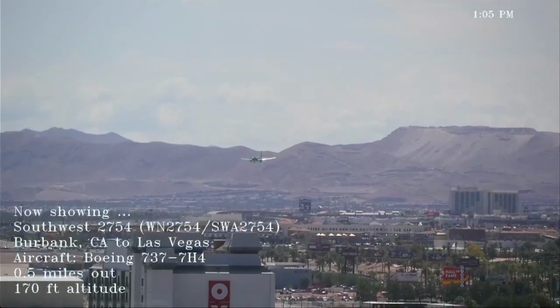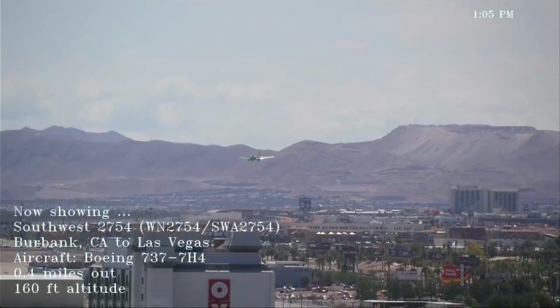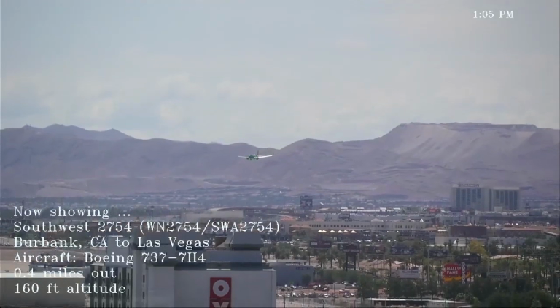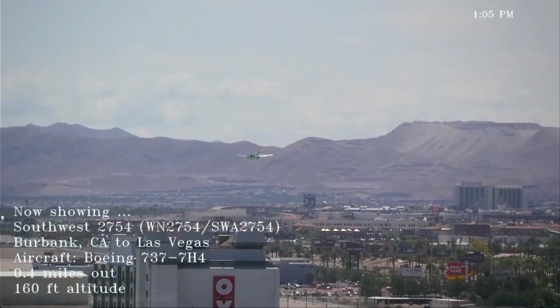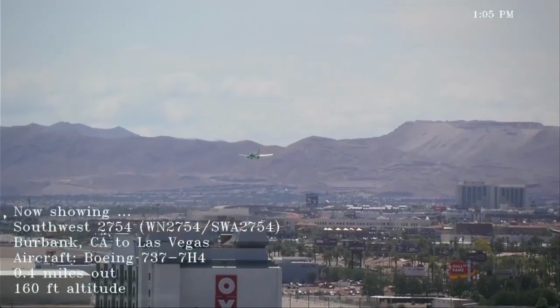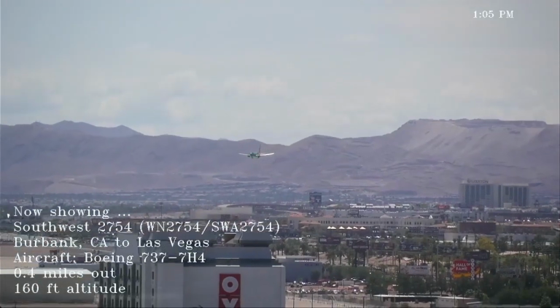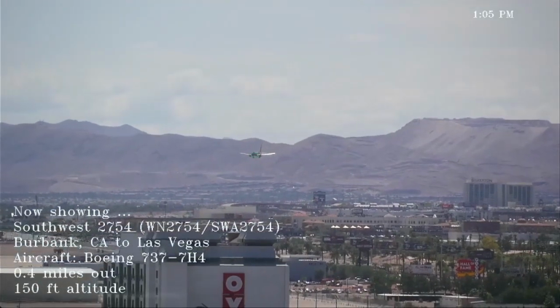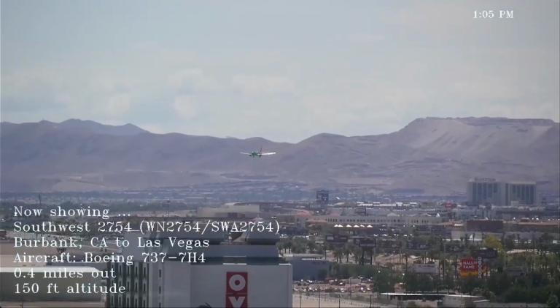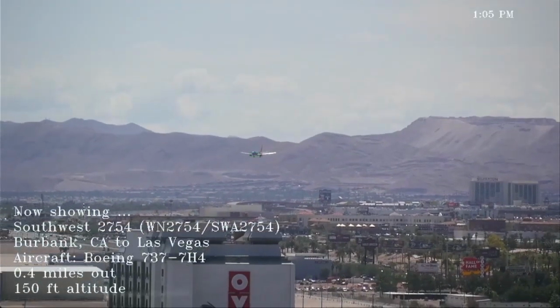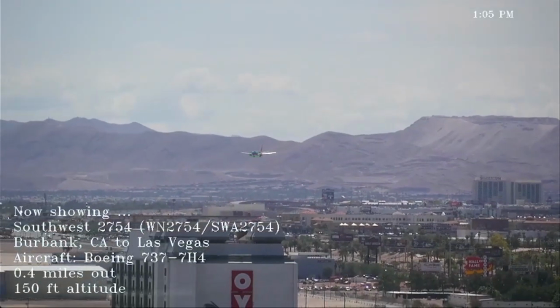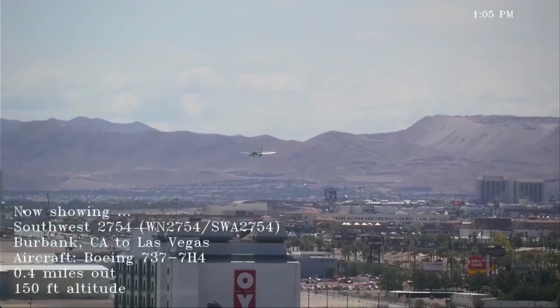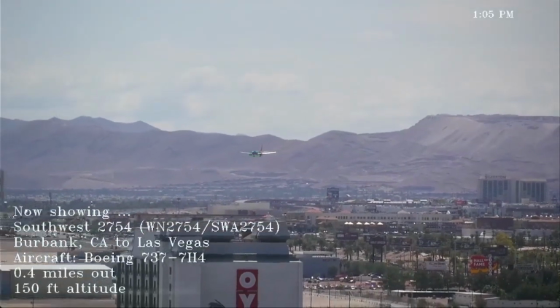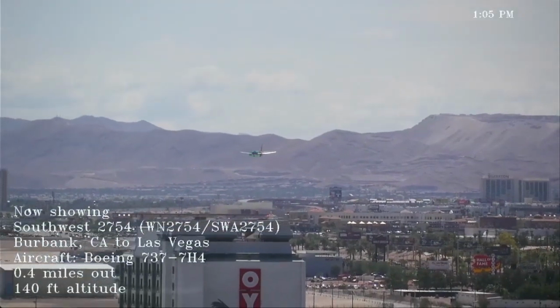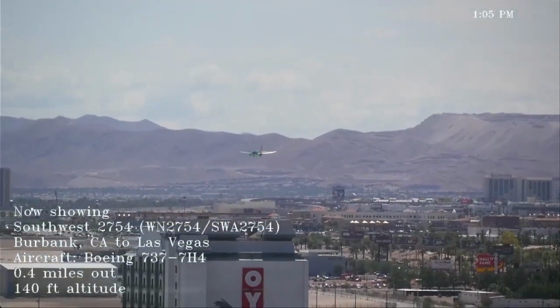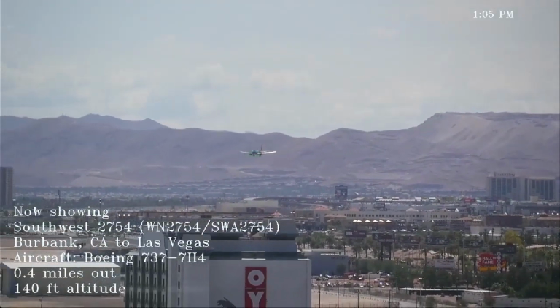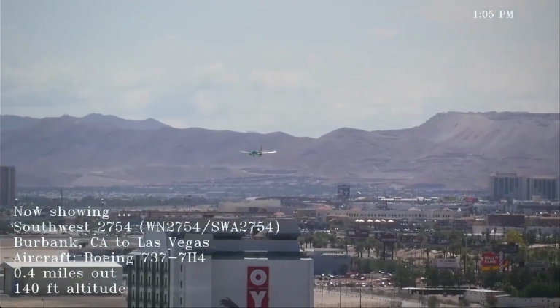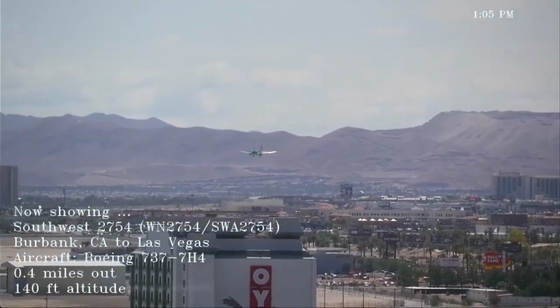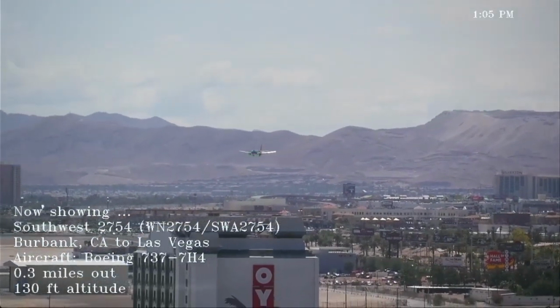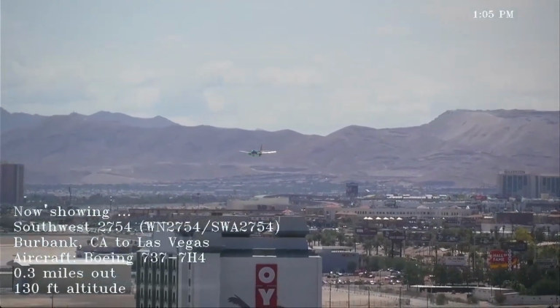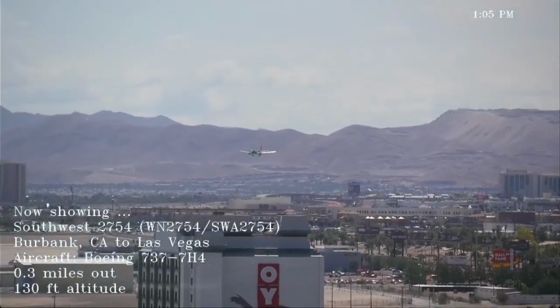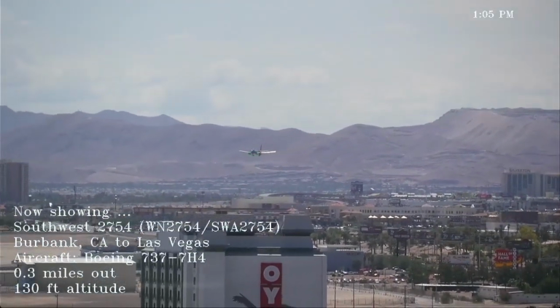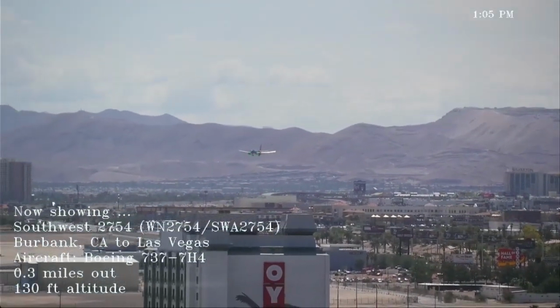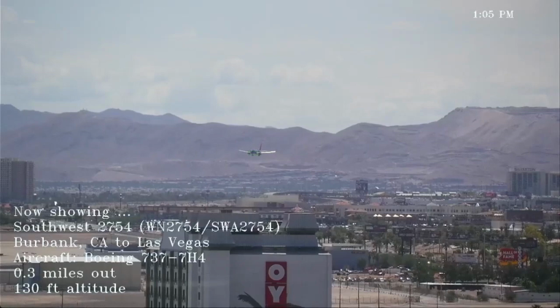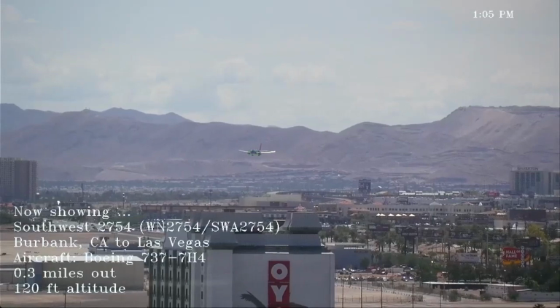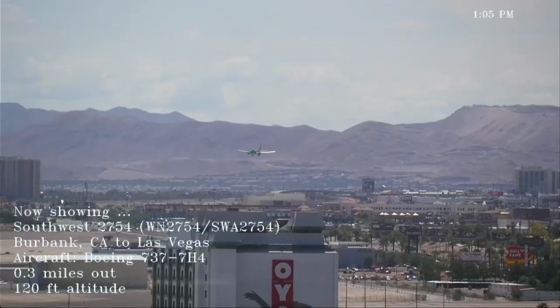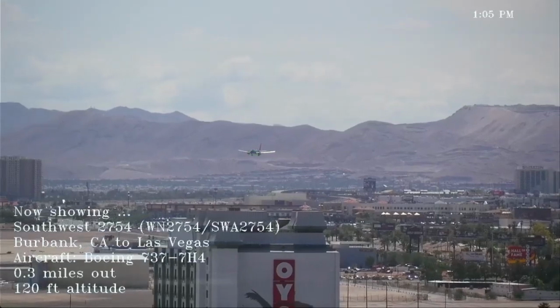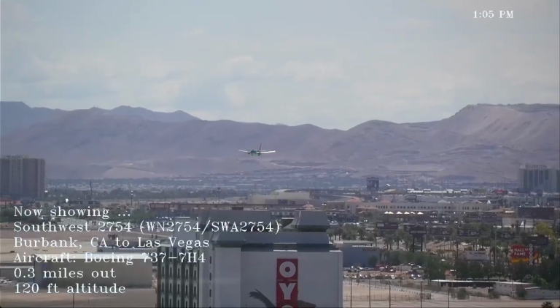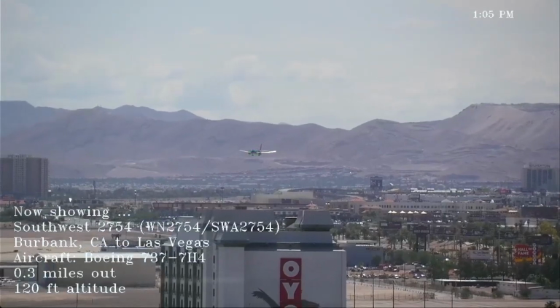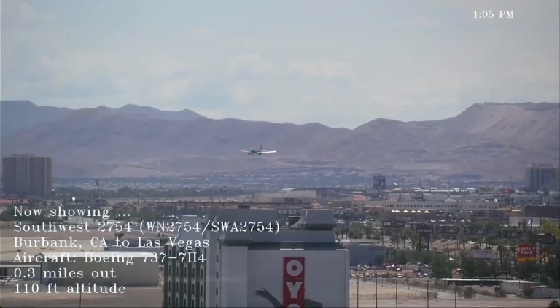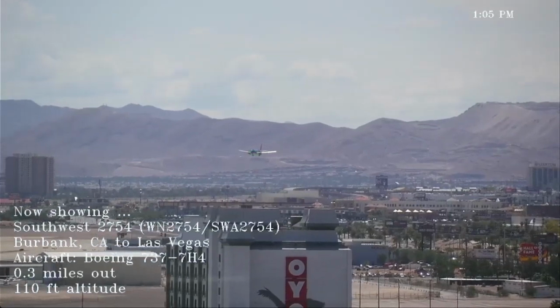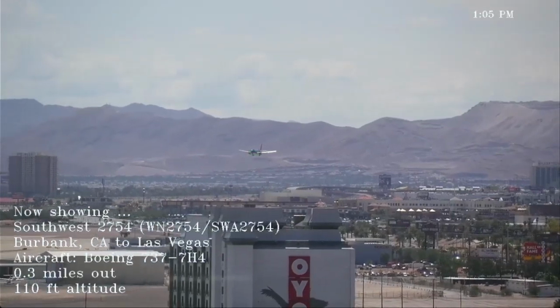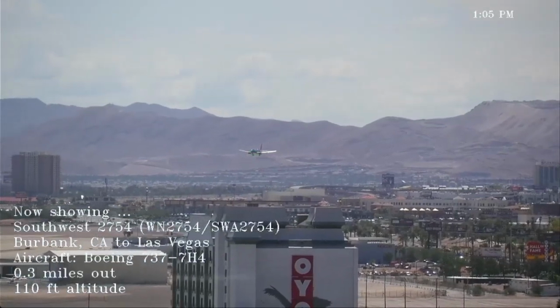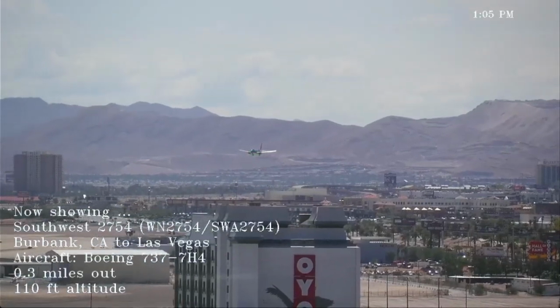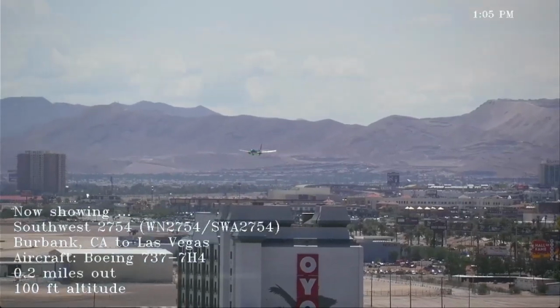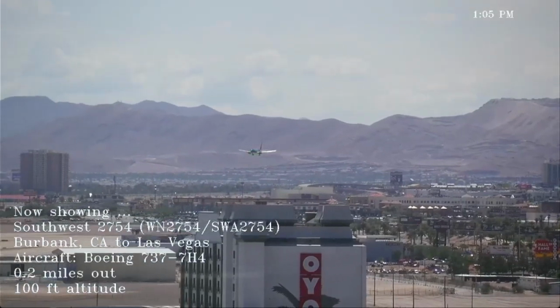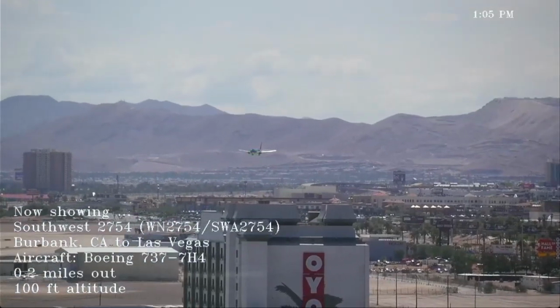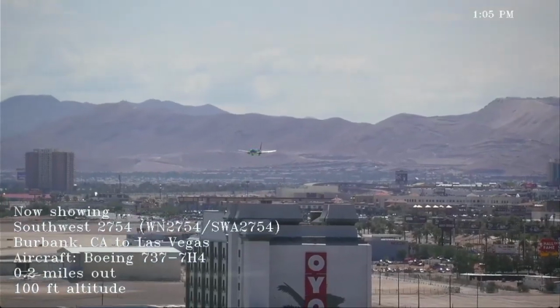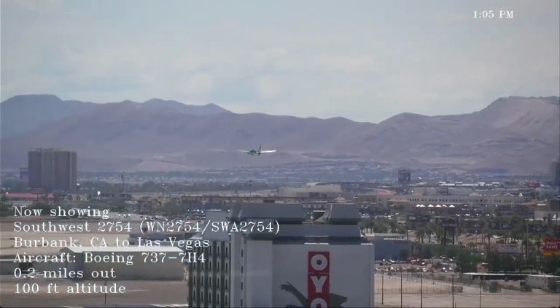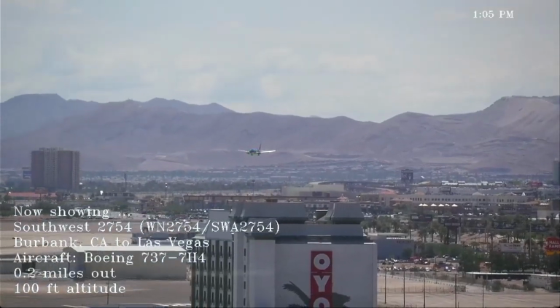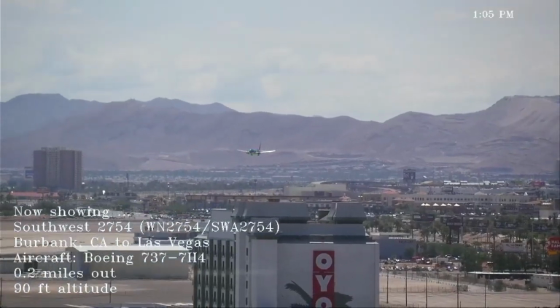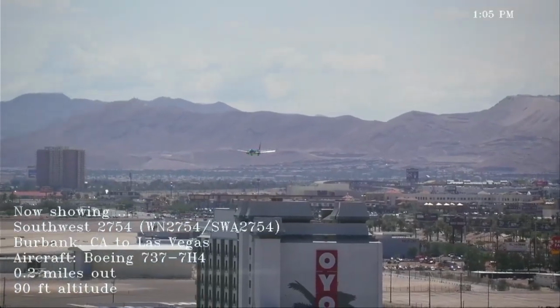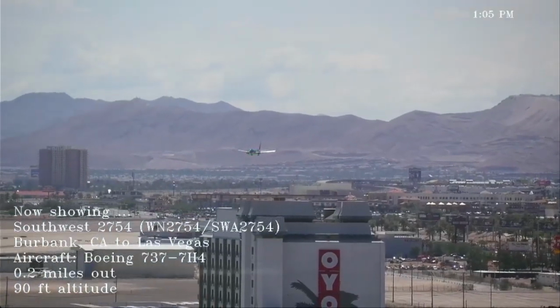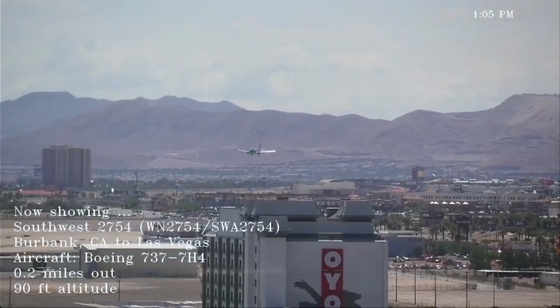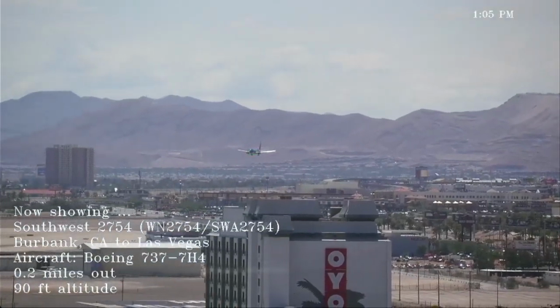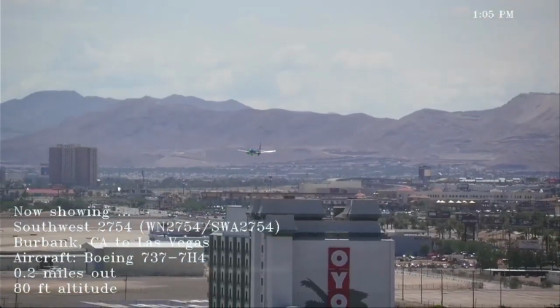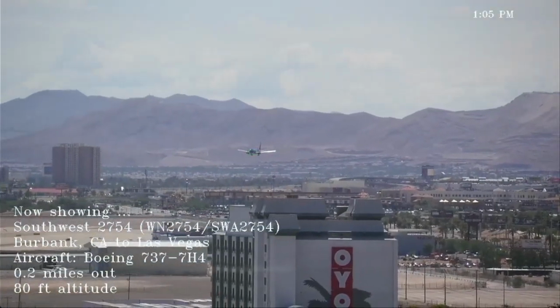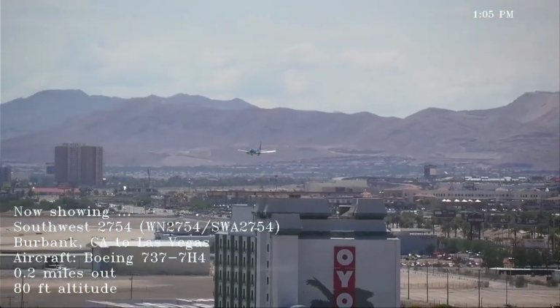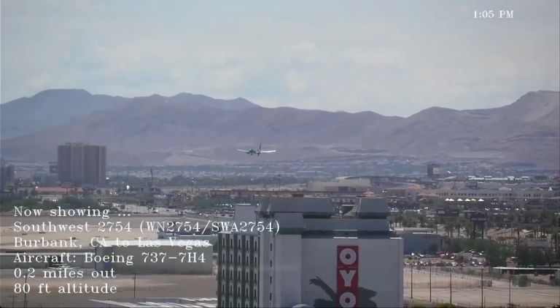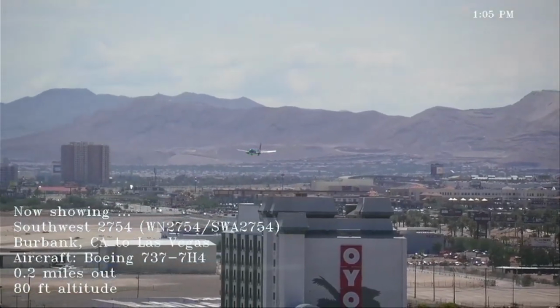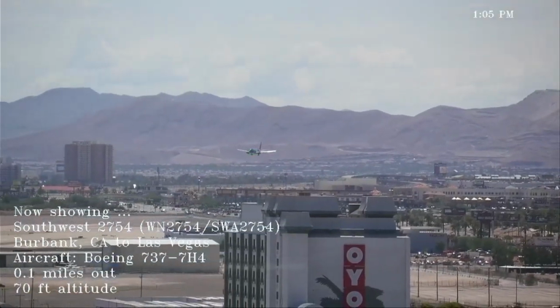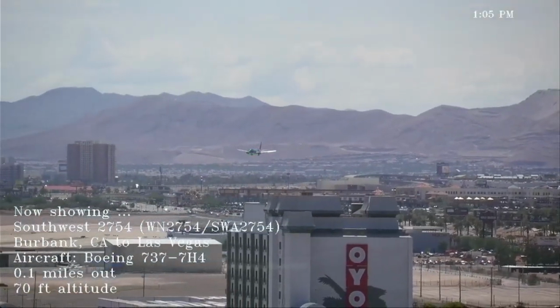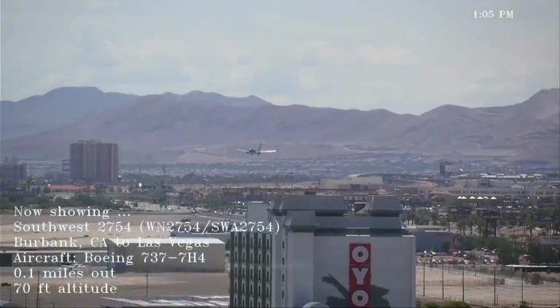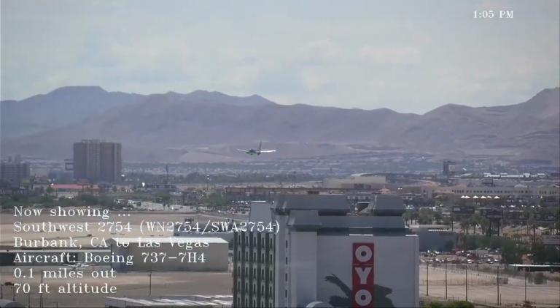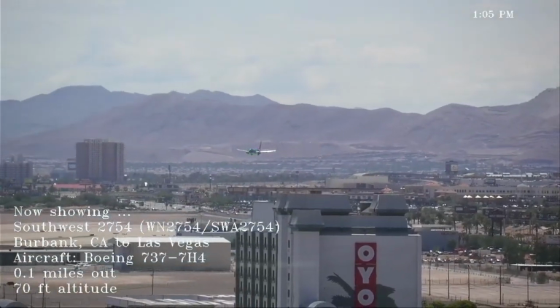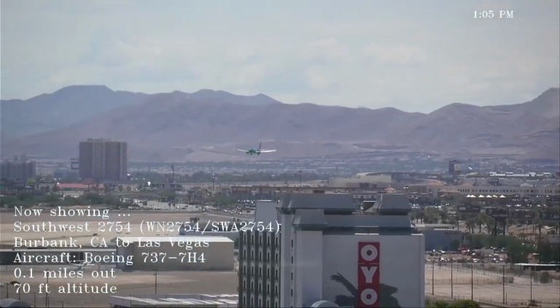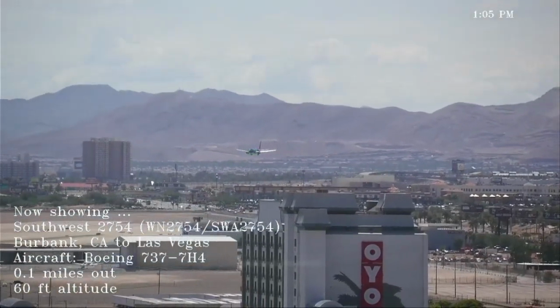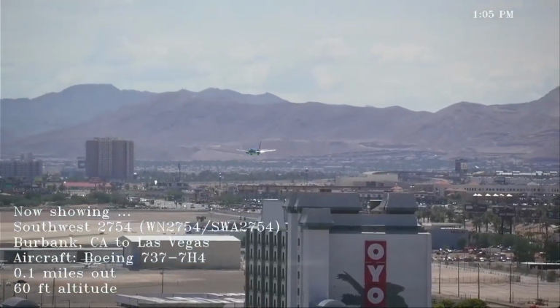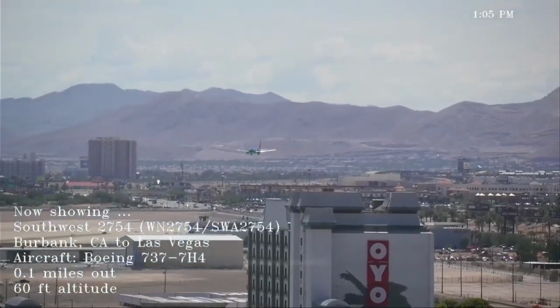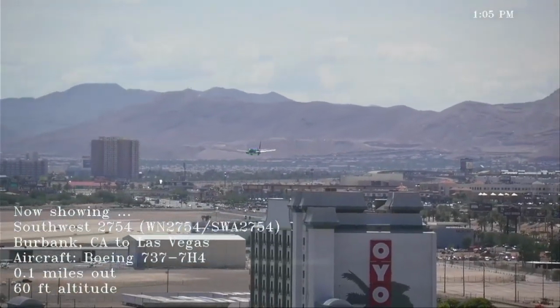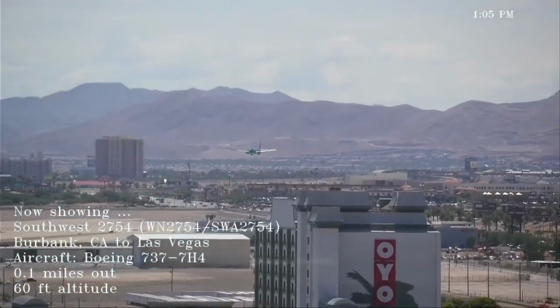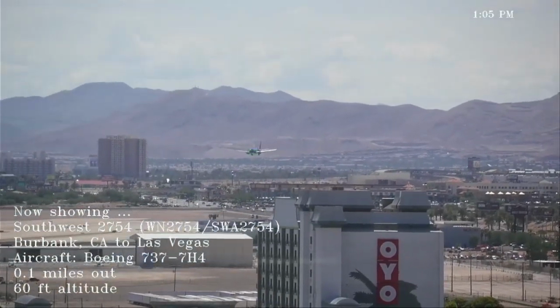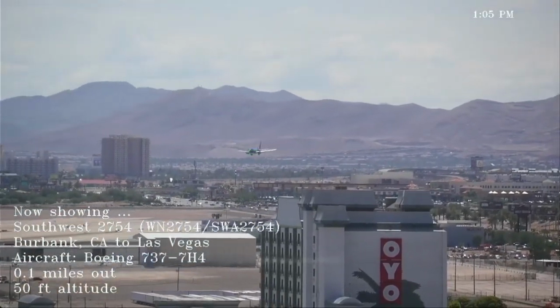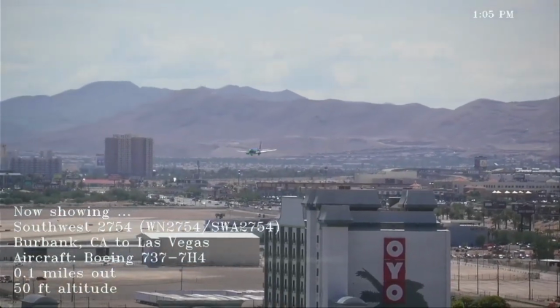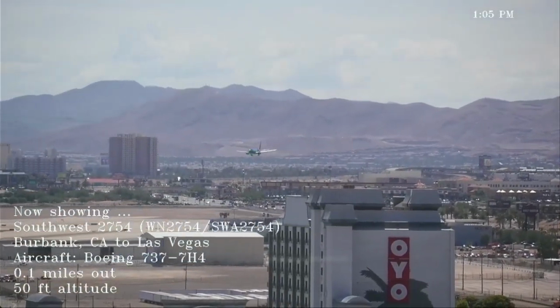562, cross runway 1 right, joint delta contact ground point 1. Alright, across 1-9 left line, joint delta ground point 1.